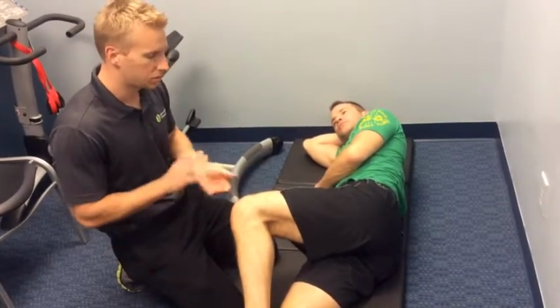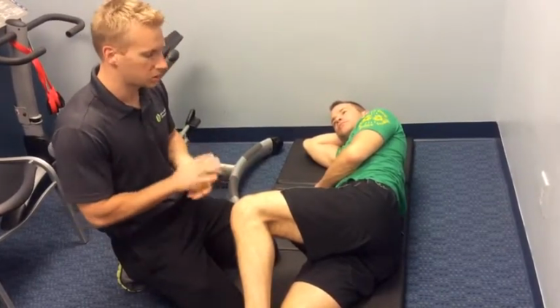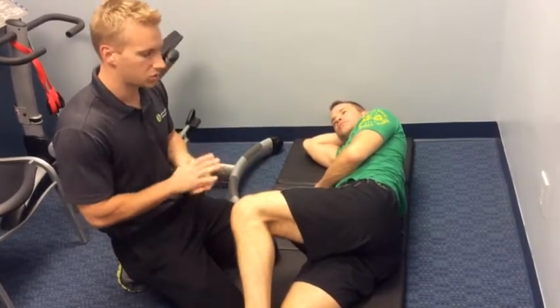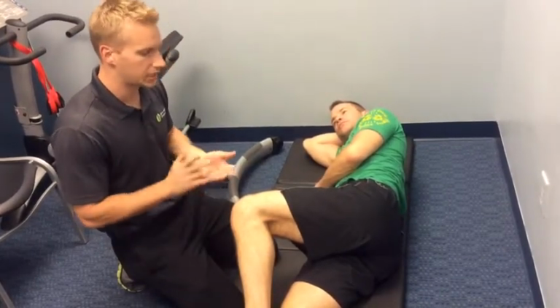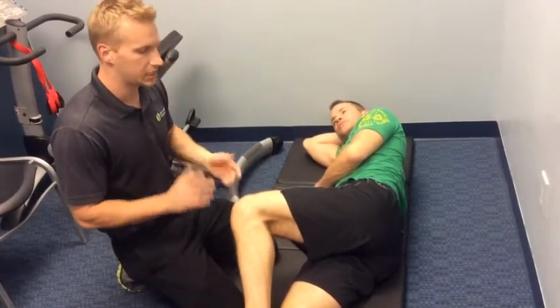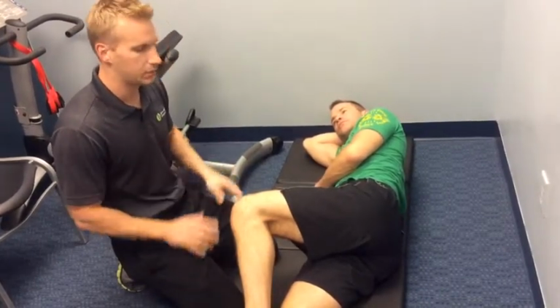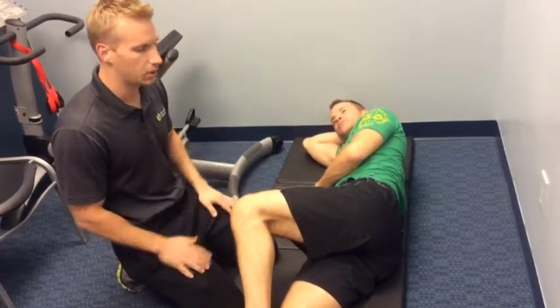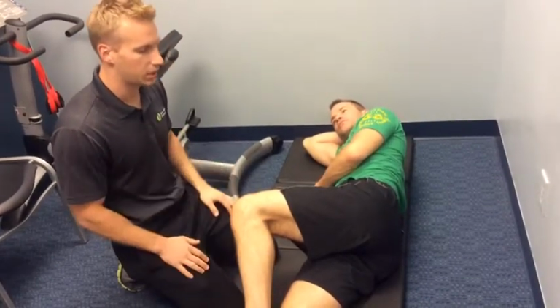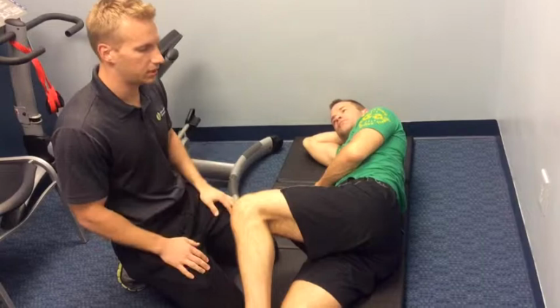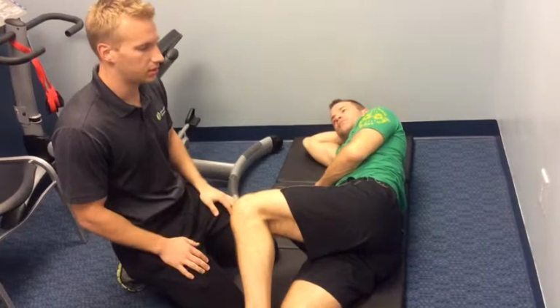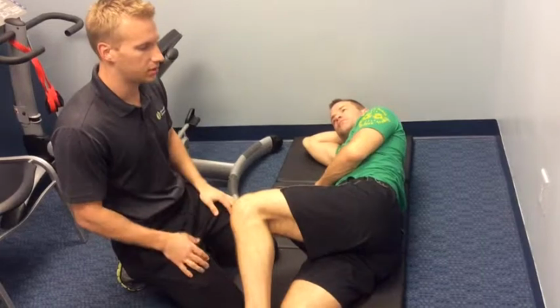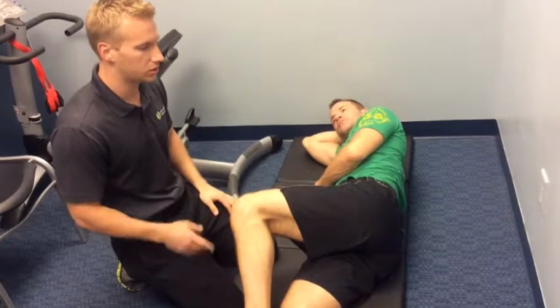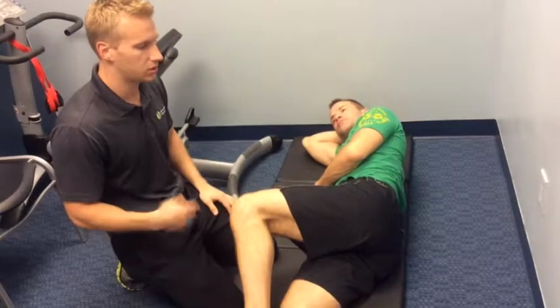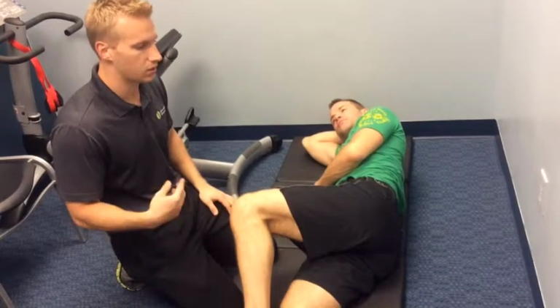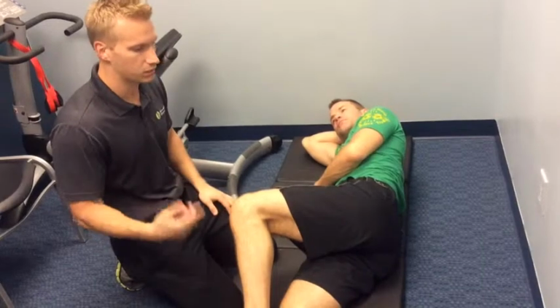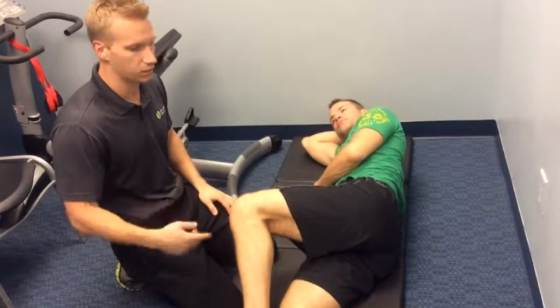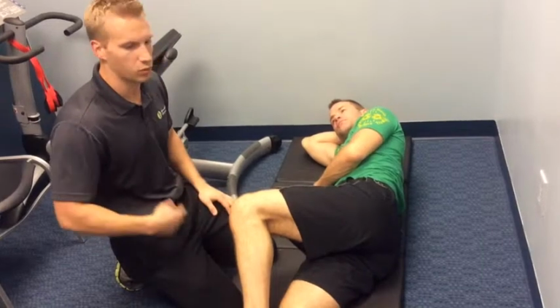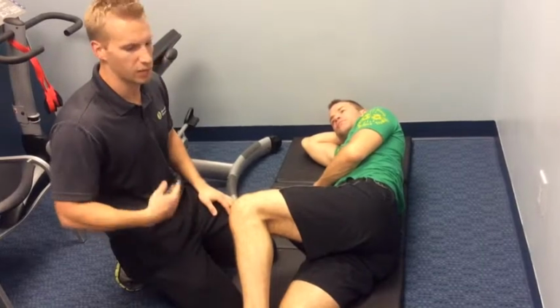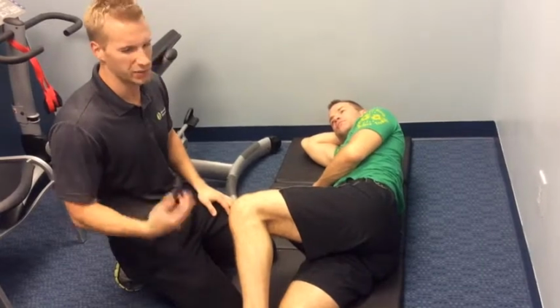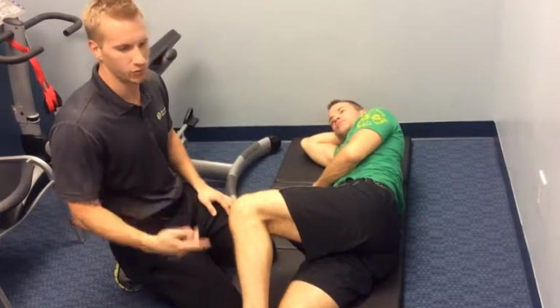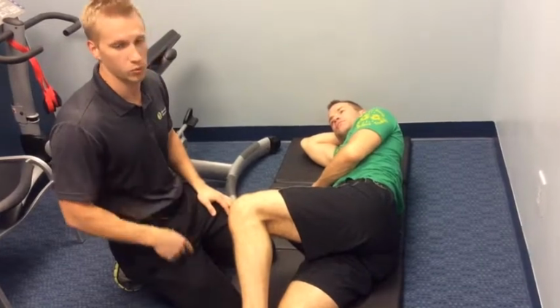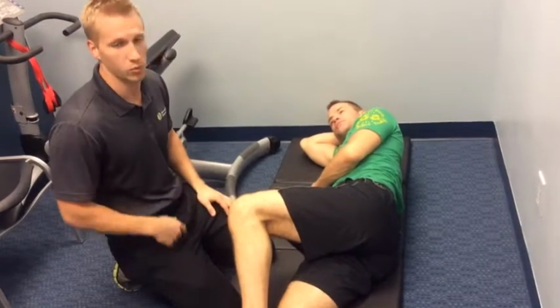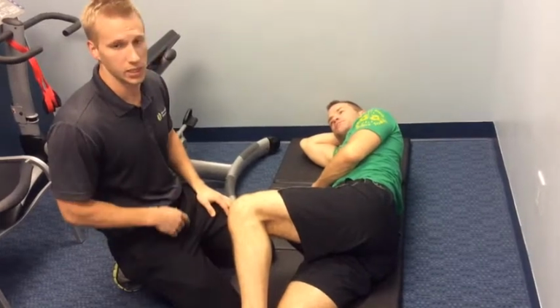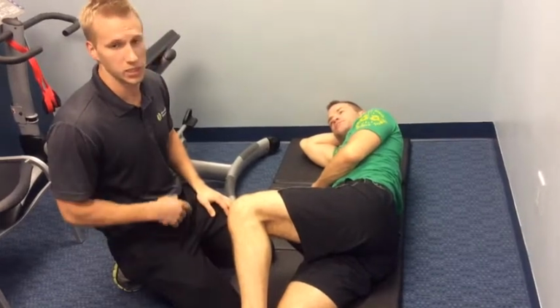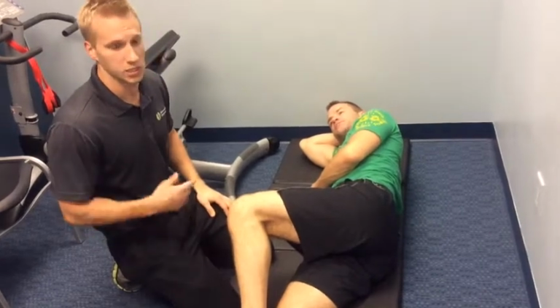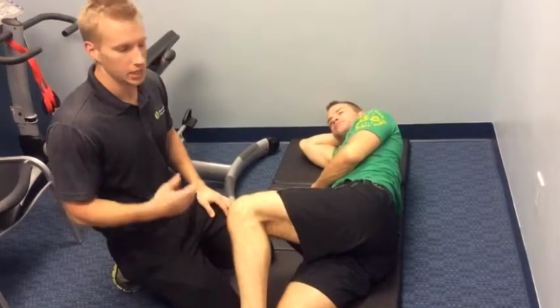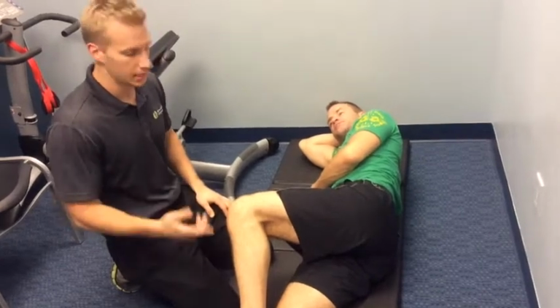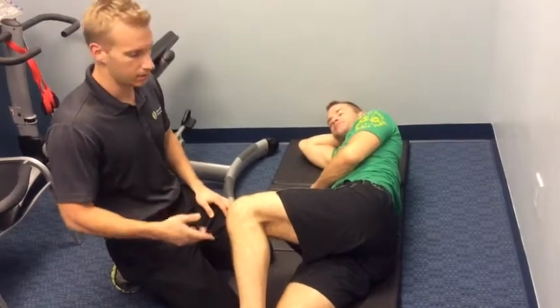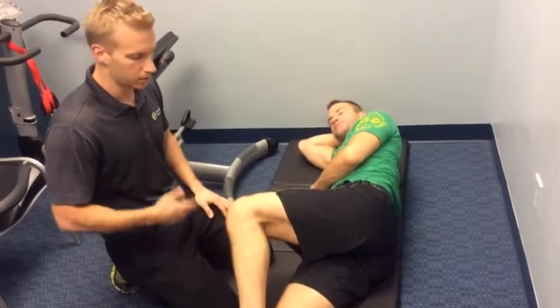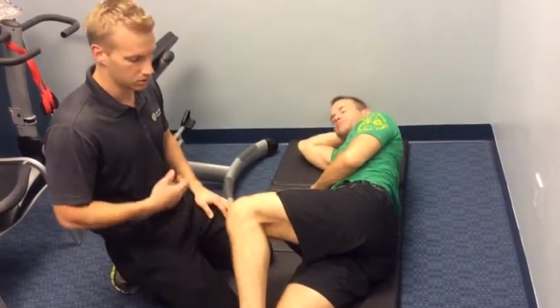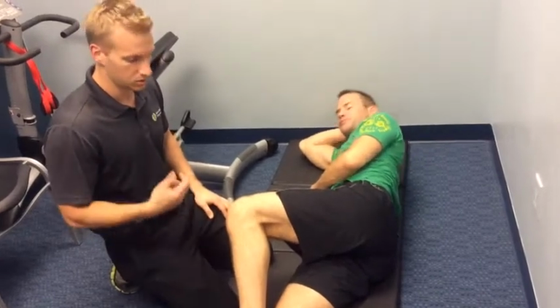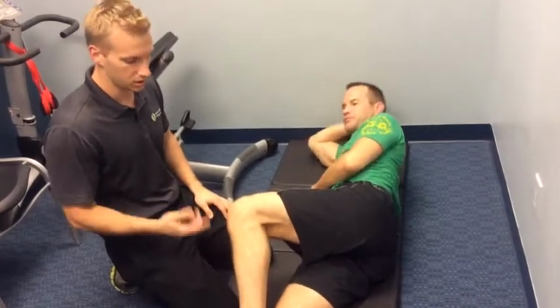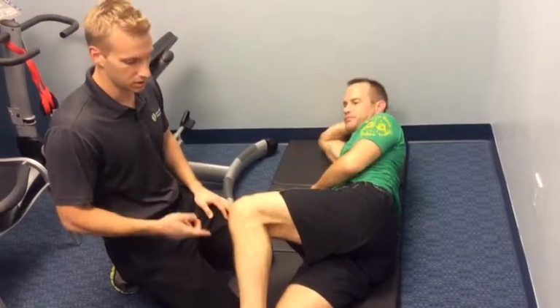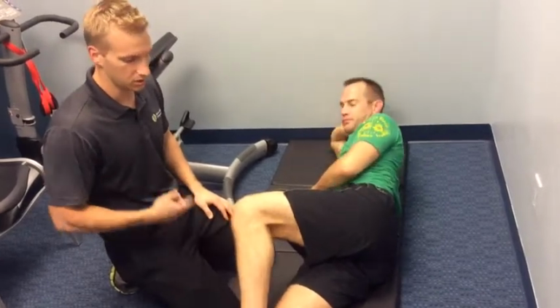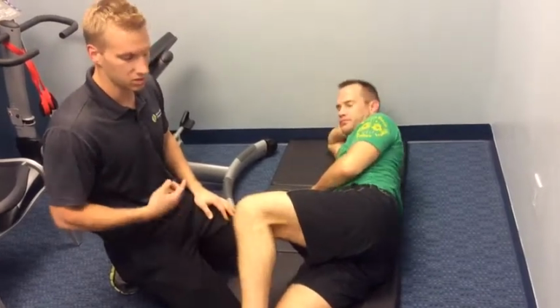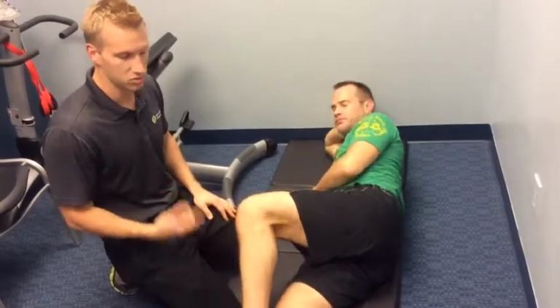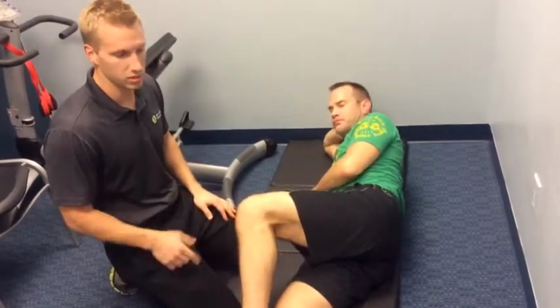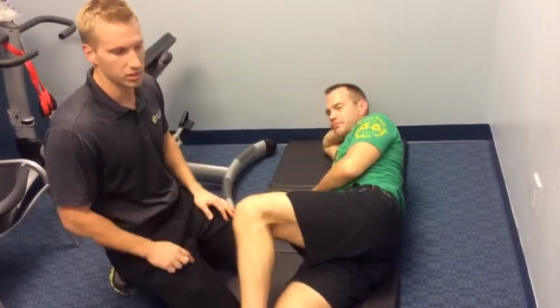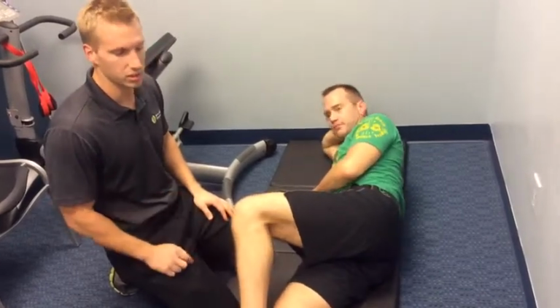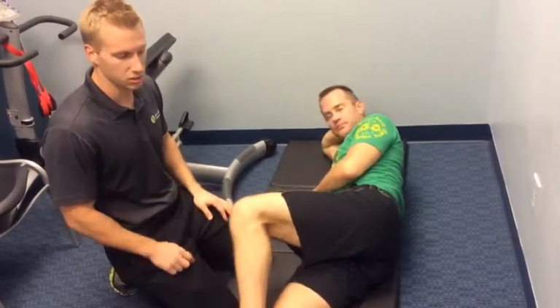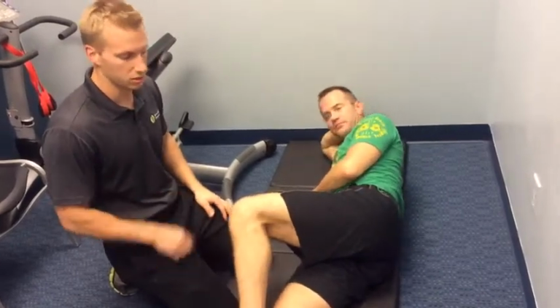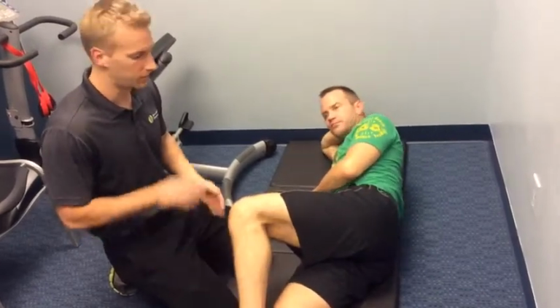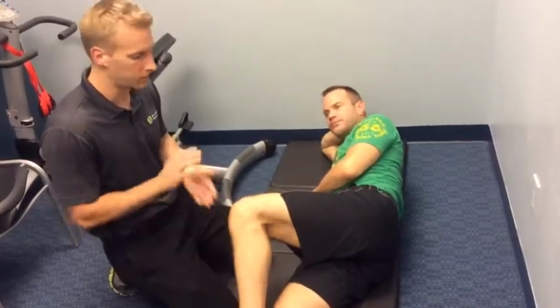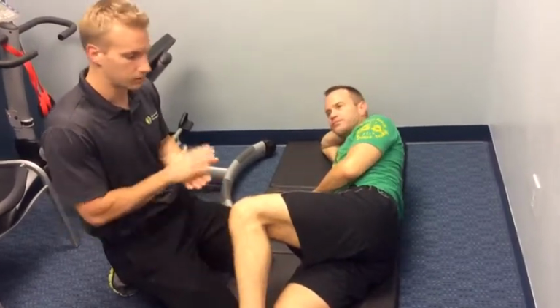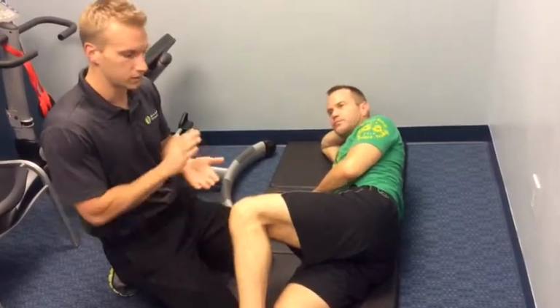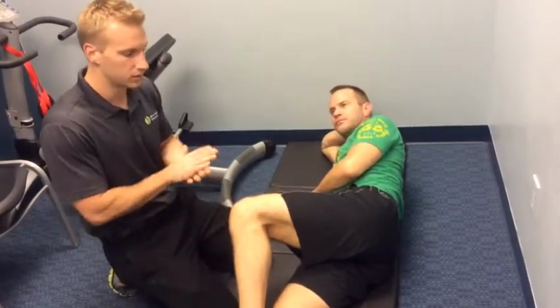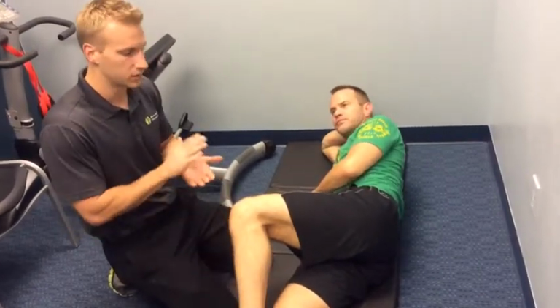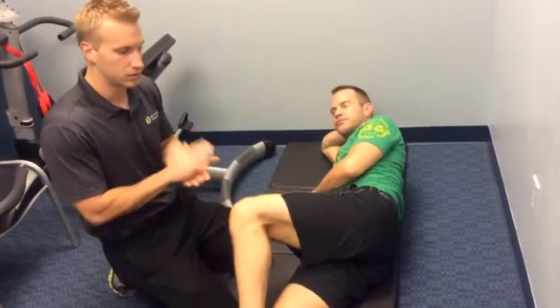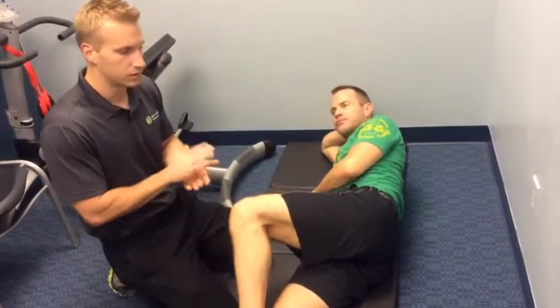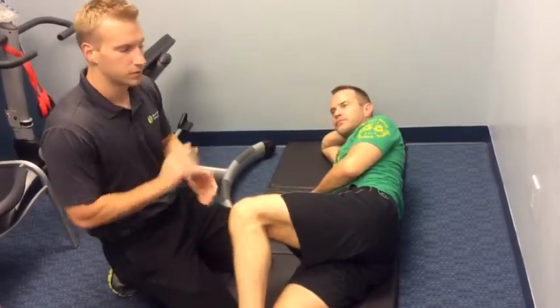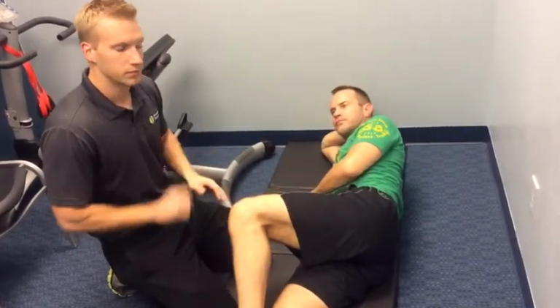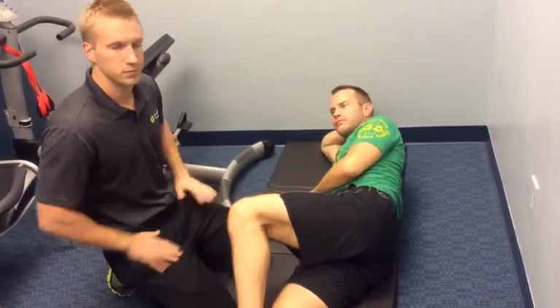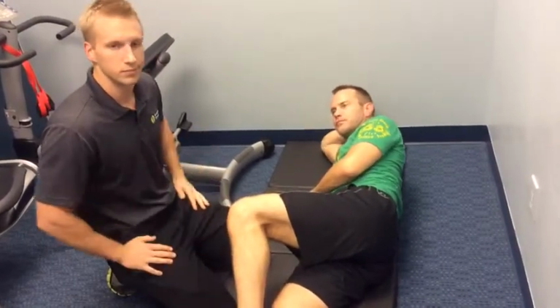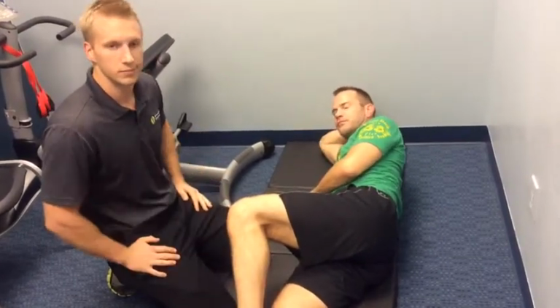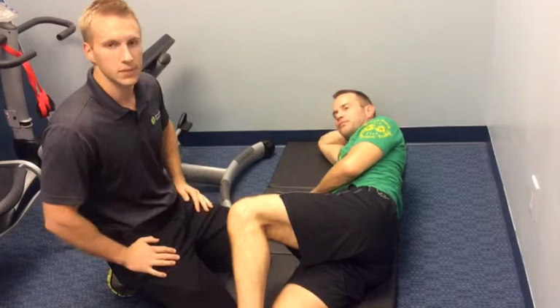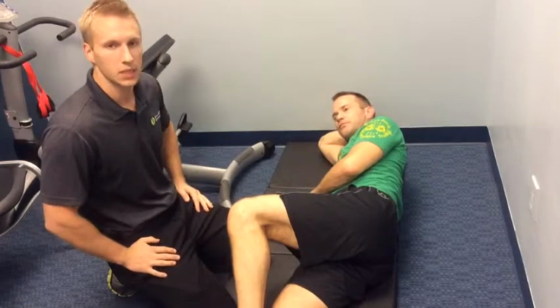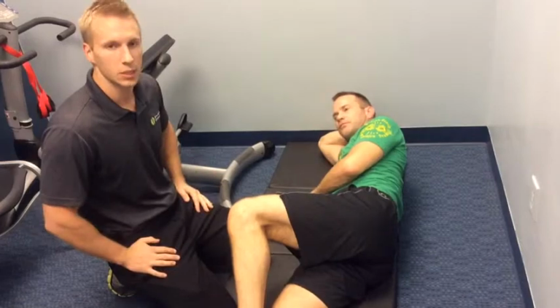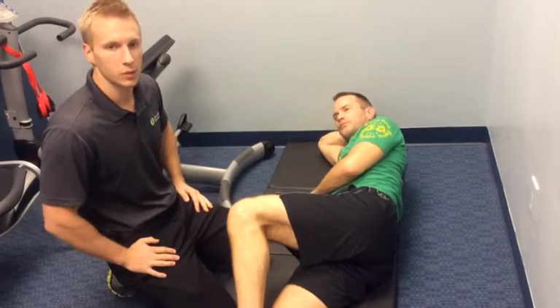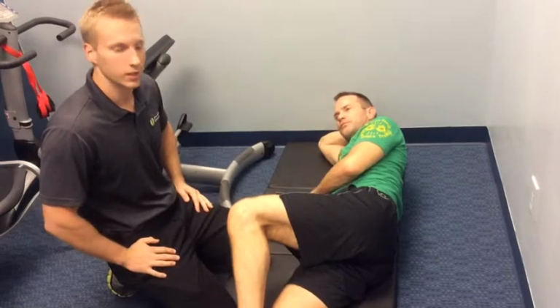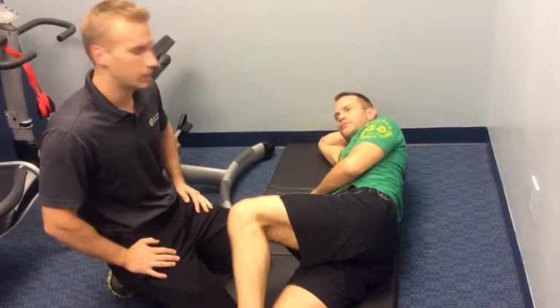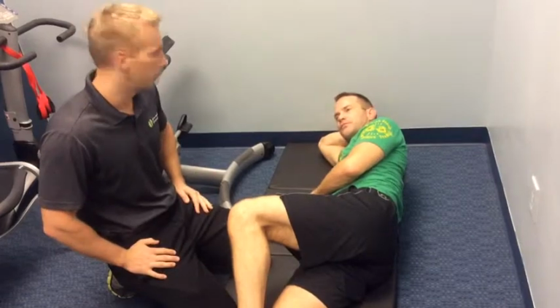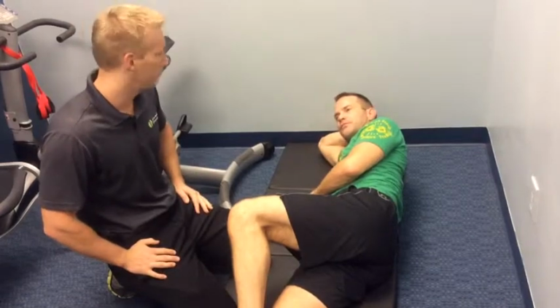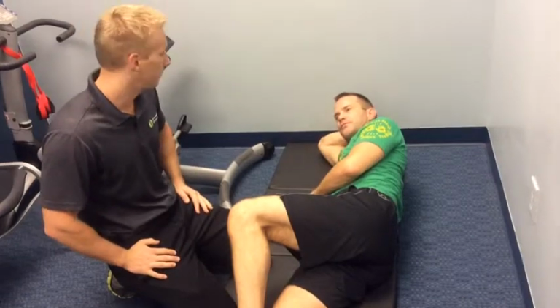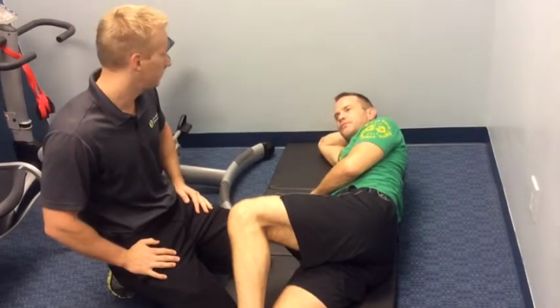Just try to keep on it, and eventually over about four weeks that muscle is going to start to strengthen and you're going to be able to go to town with it.